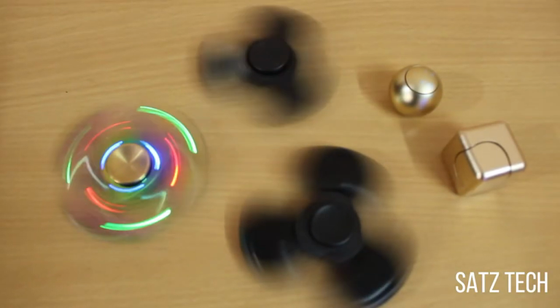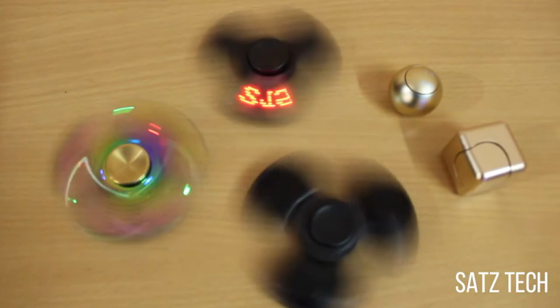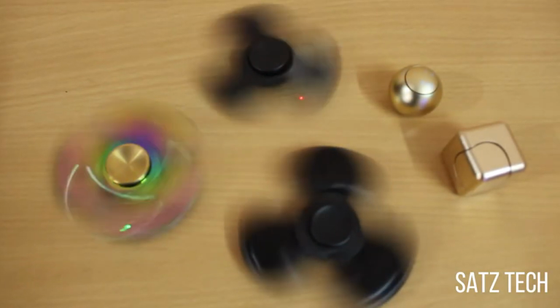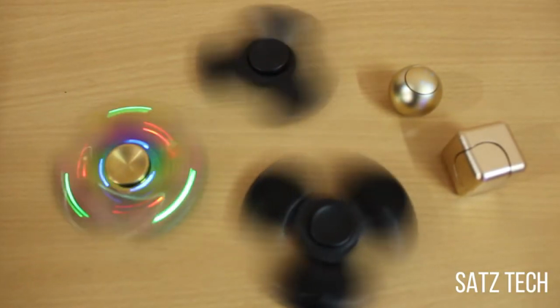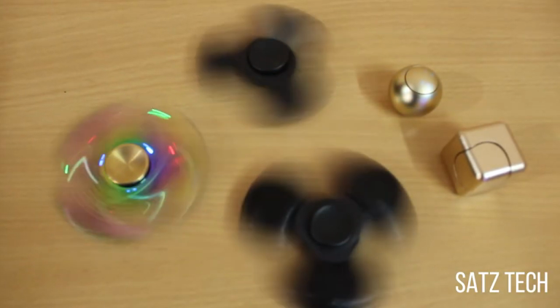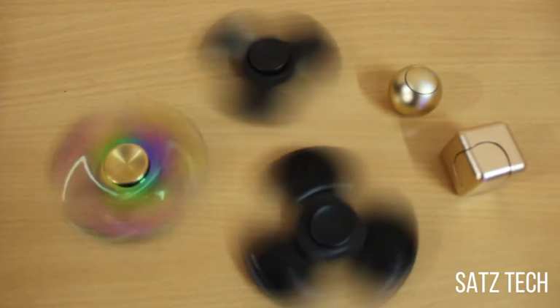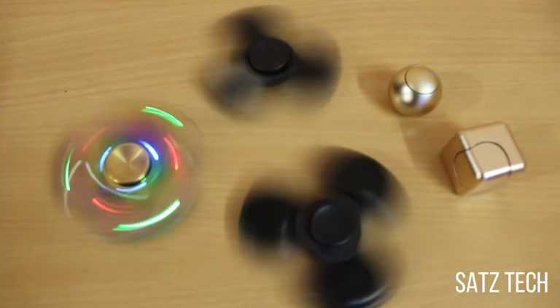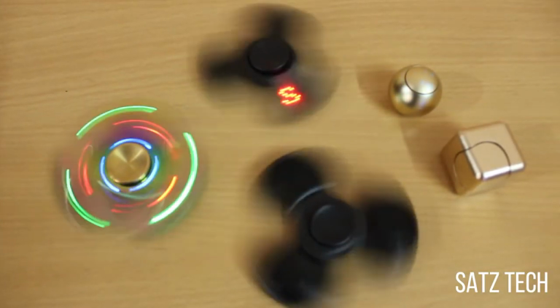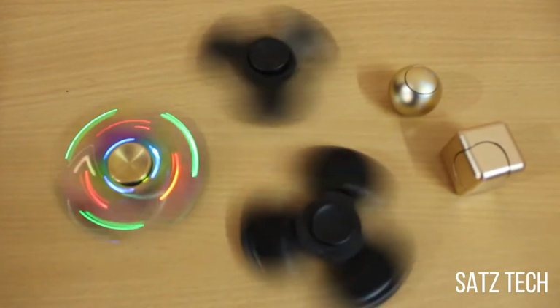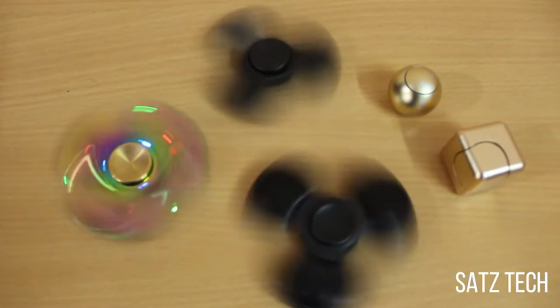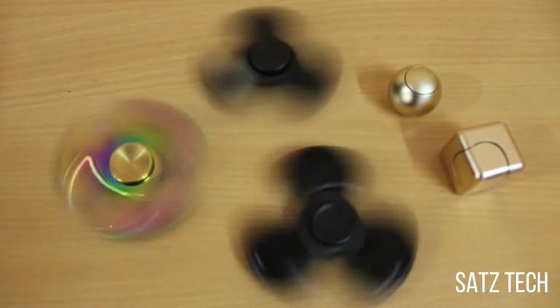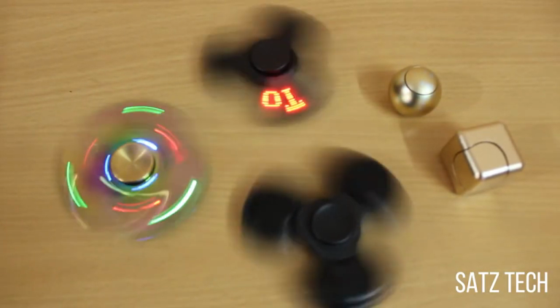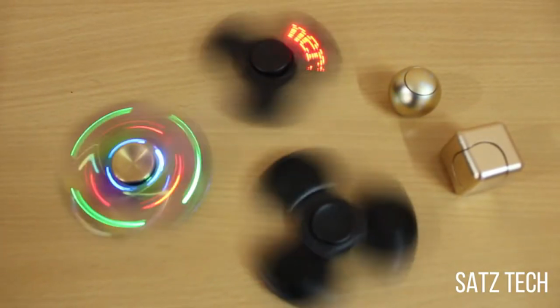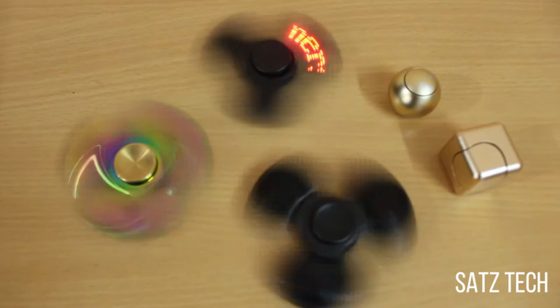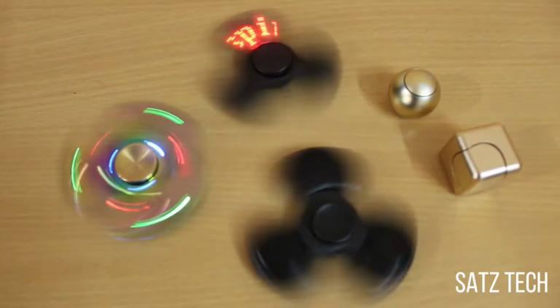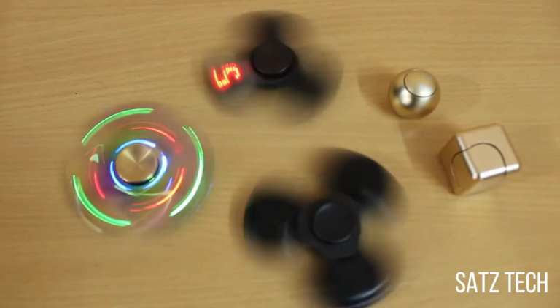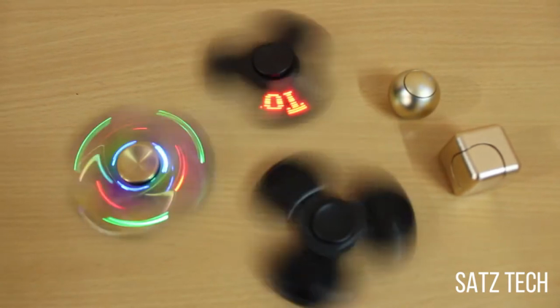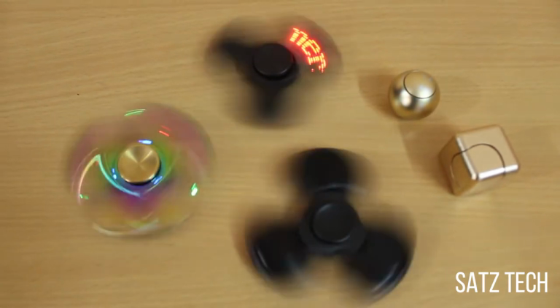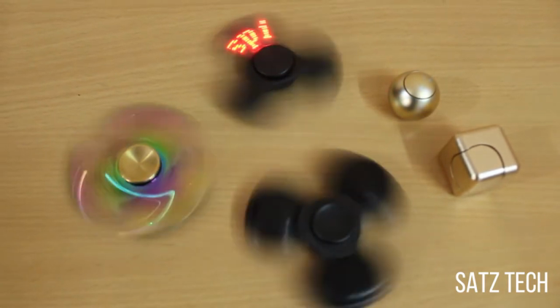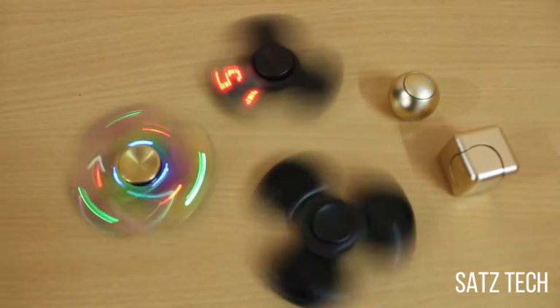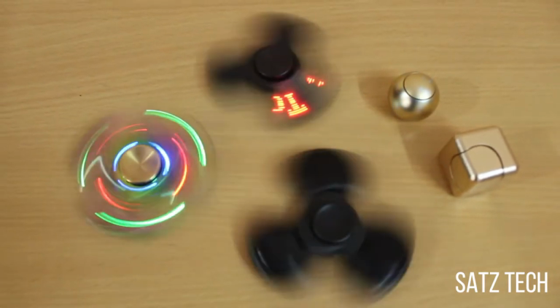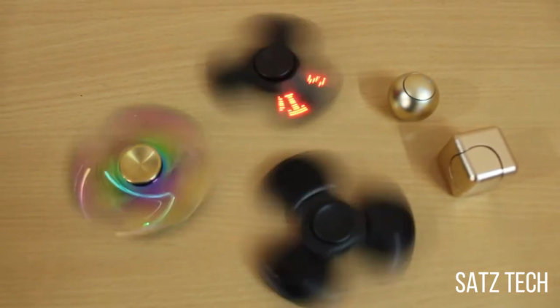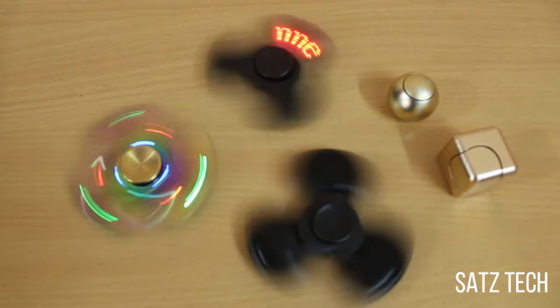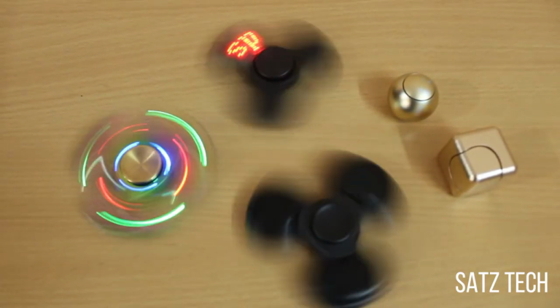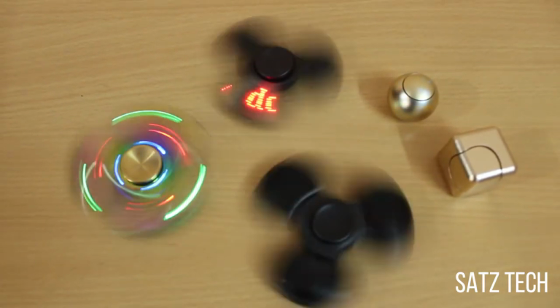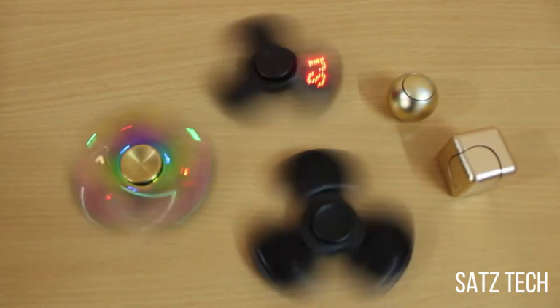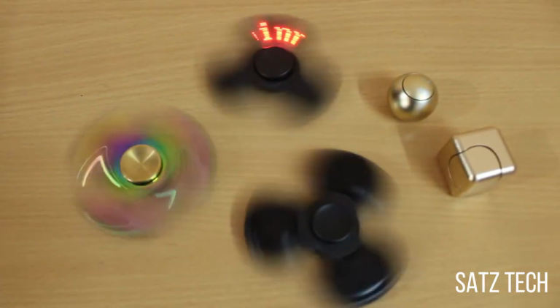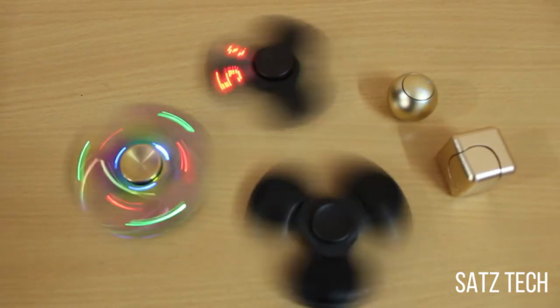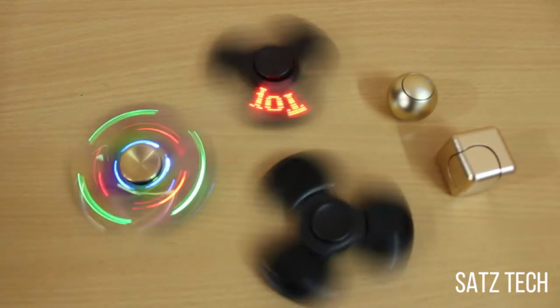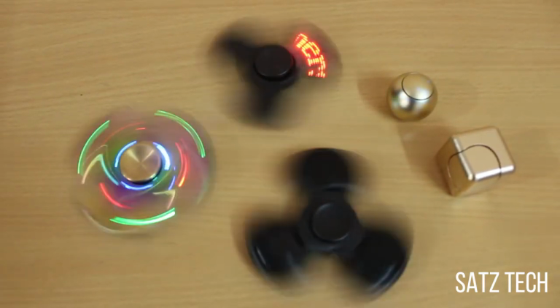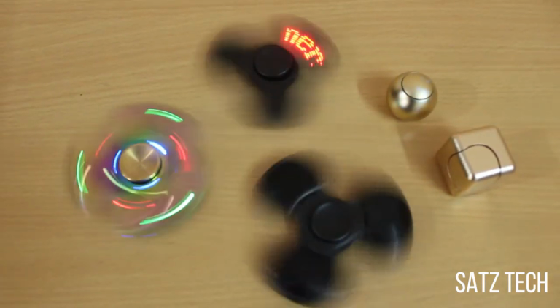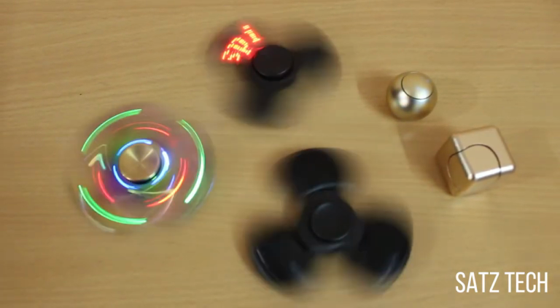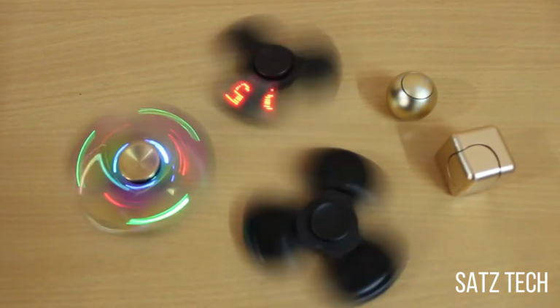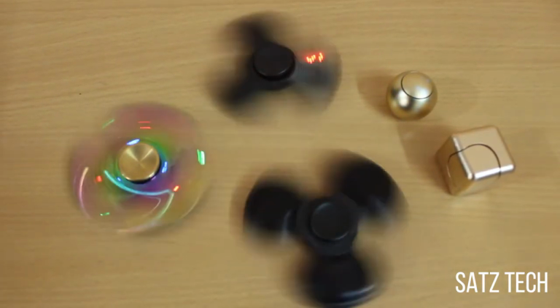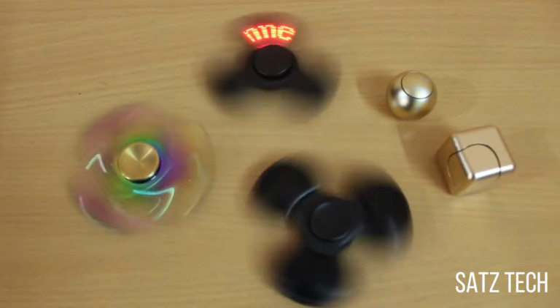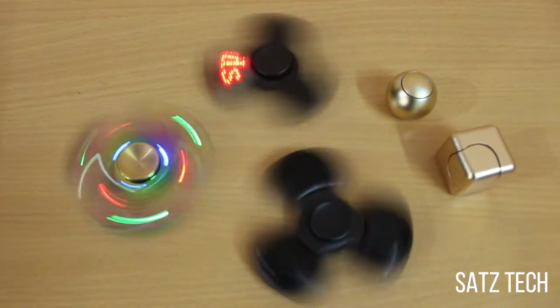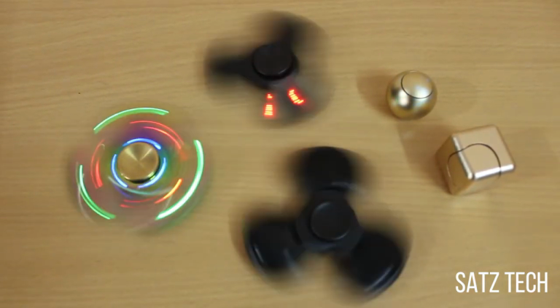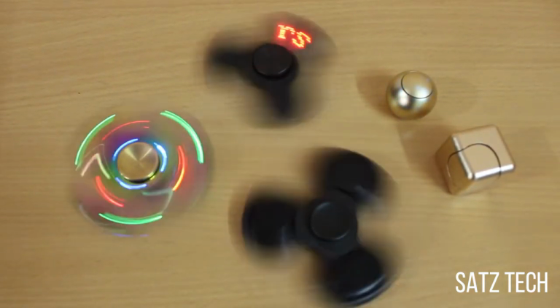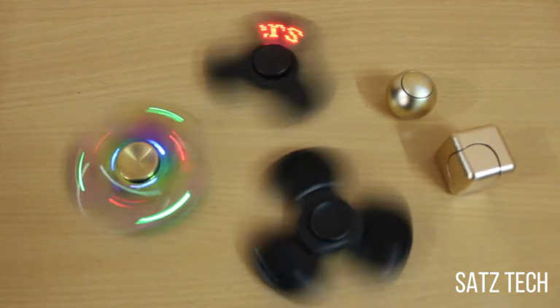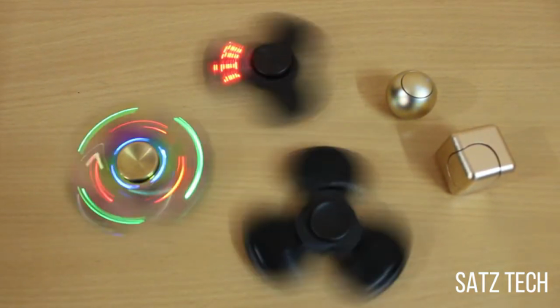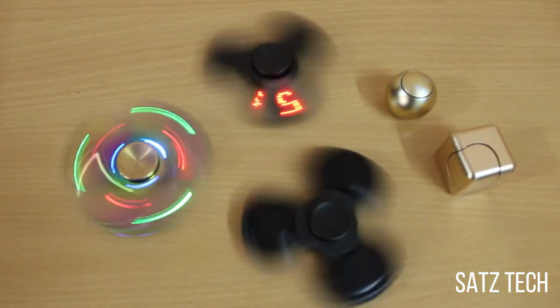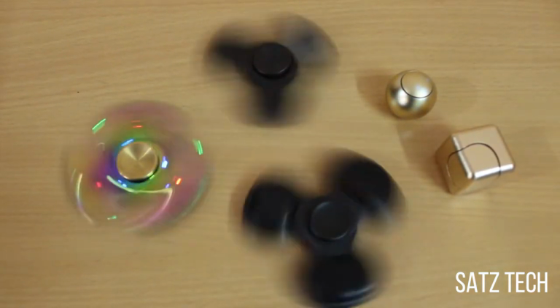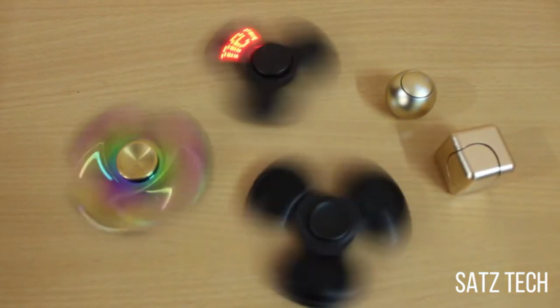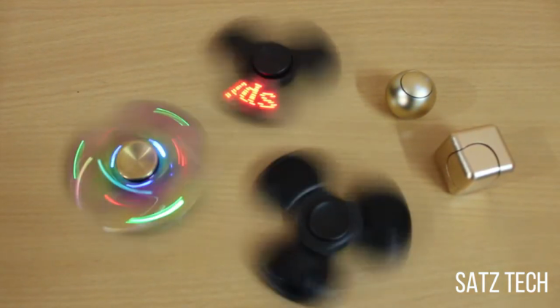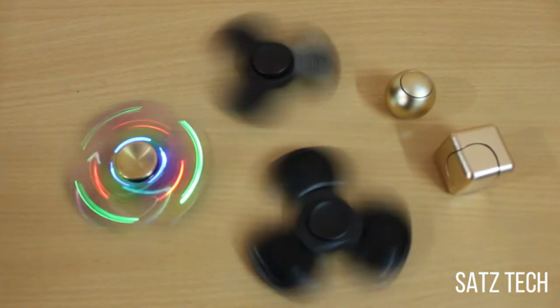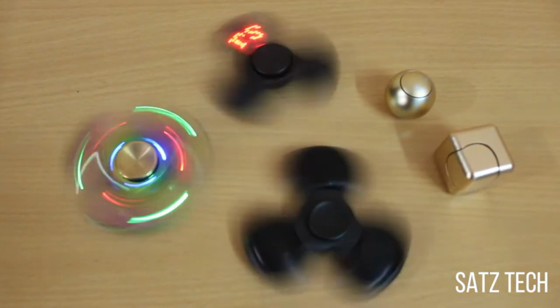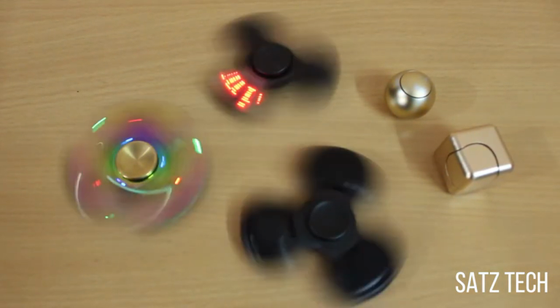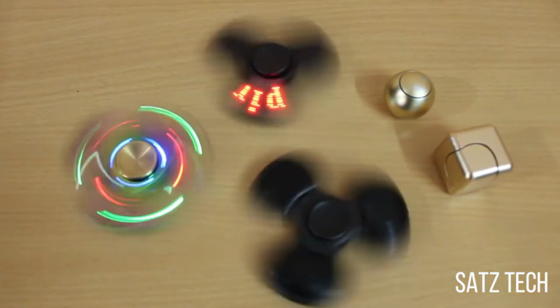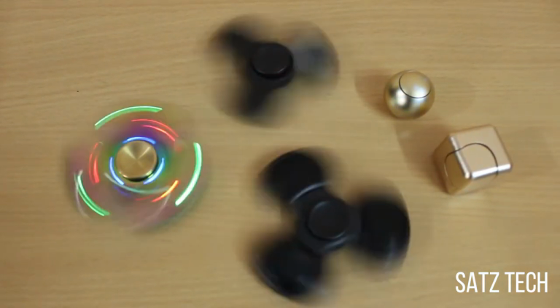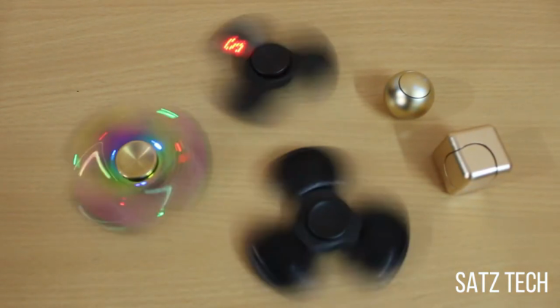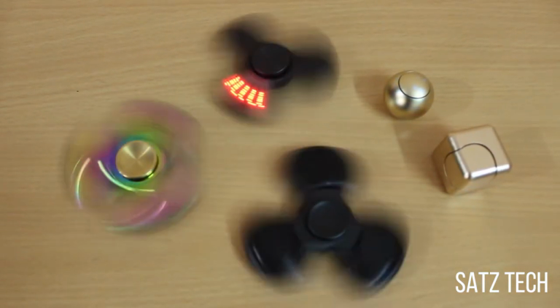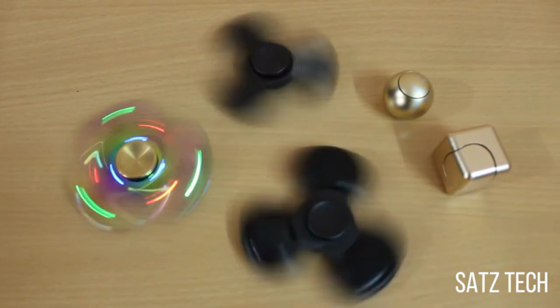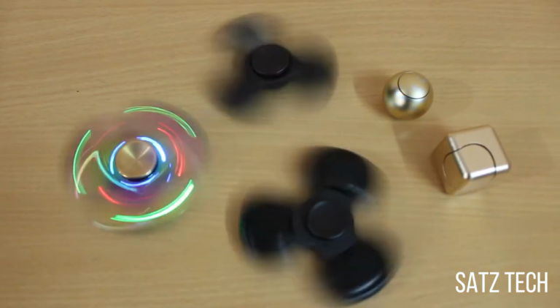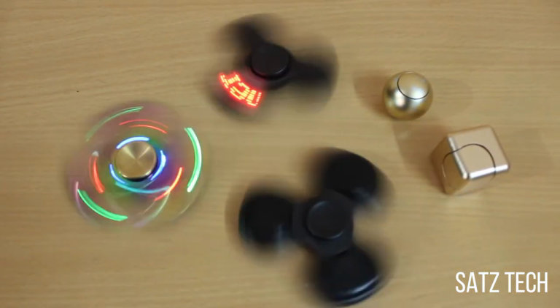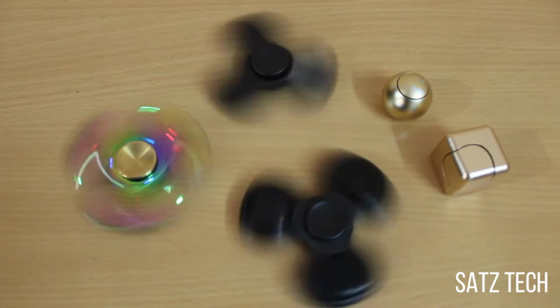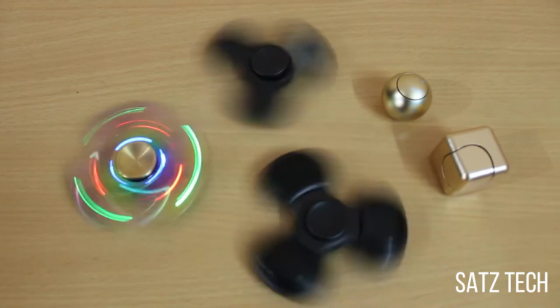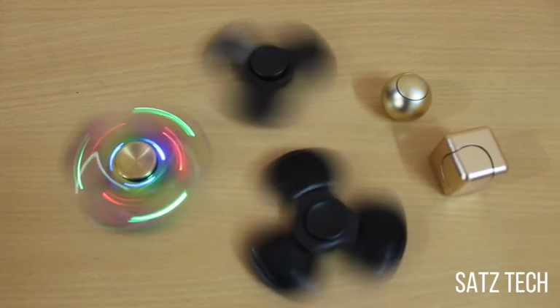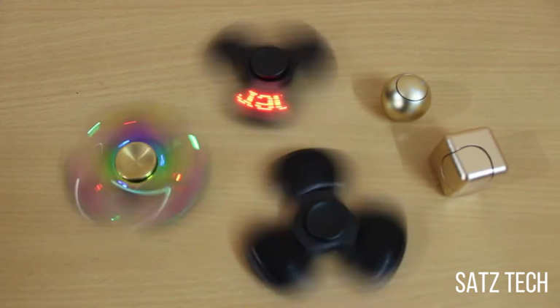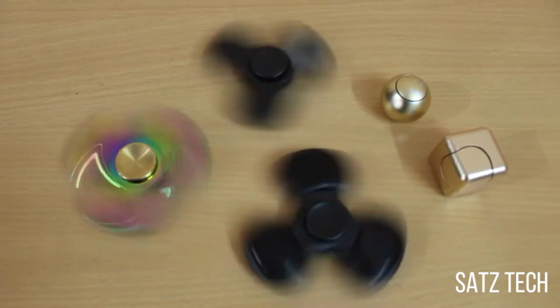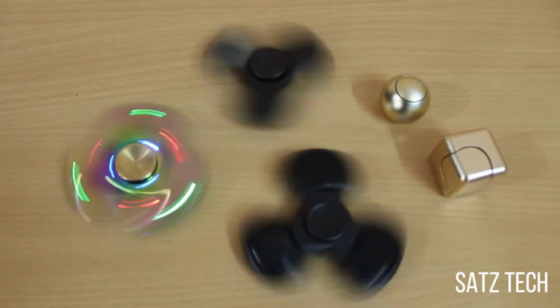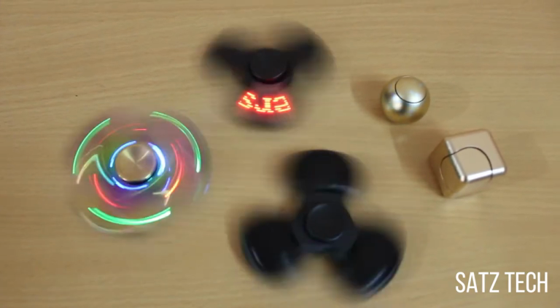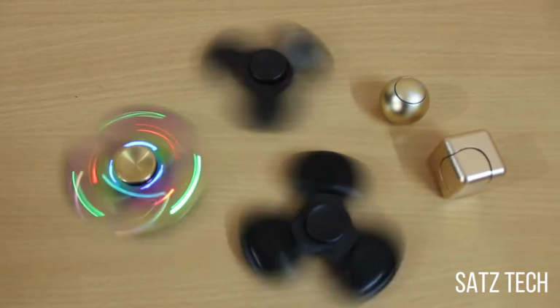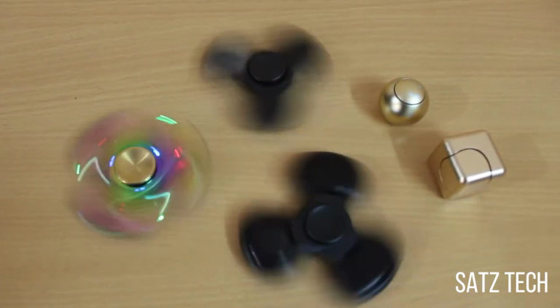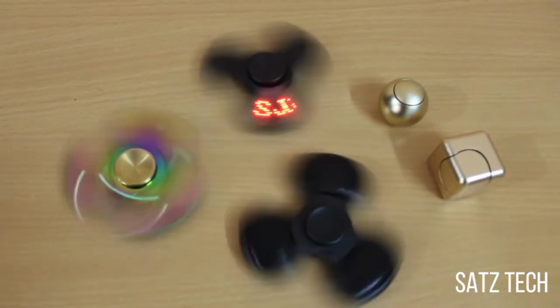What's up guys, Sadeesh here and welcome to SatsTech again. I'm back with the tech video again, but this time it's fidget spinners.